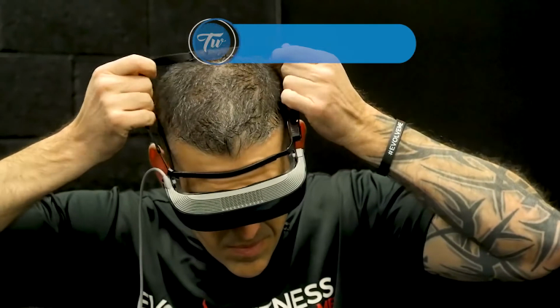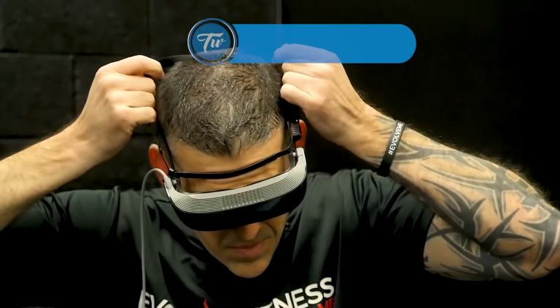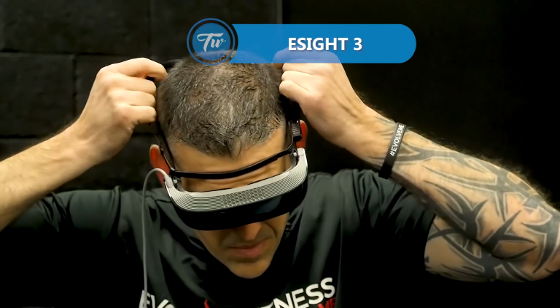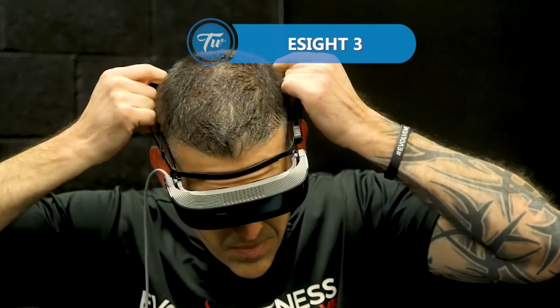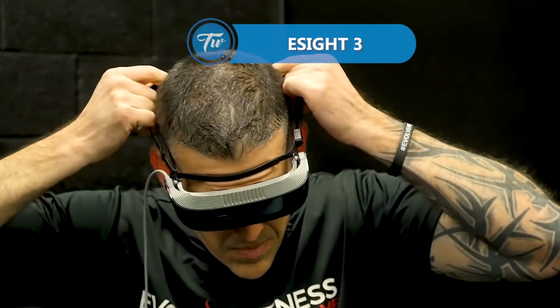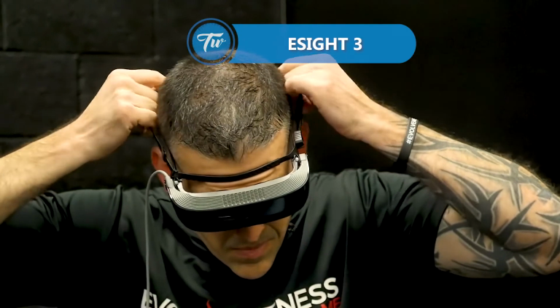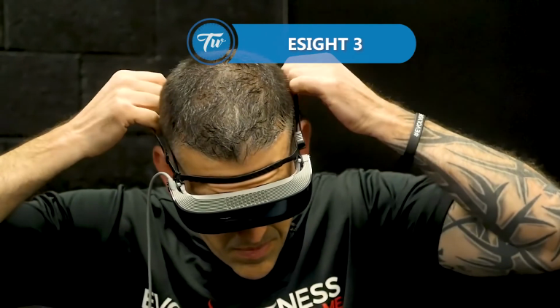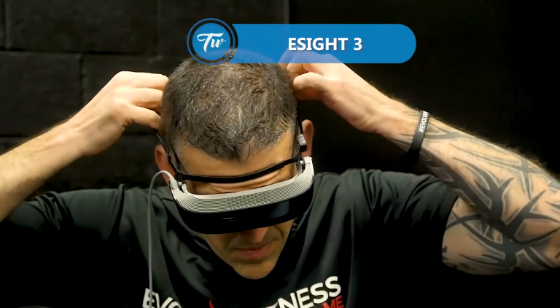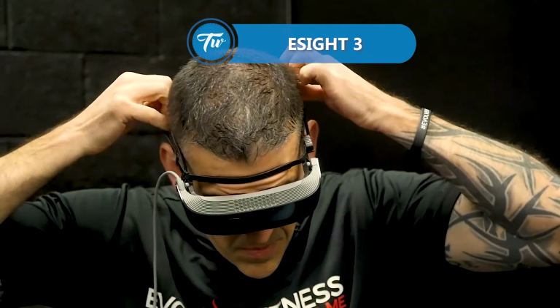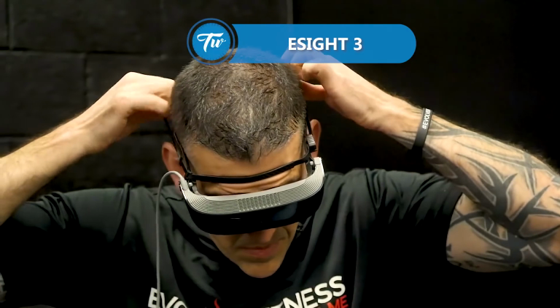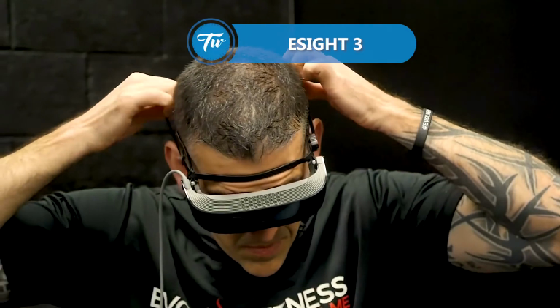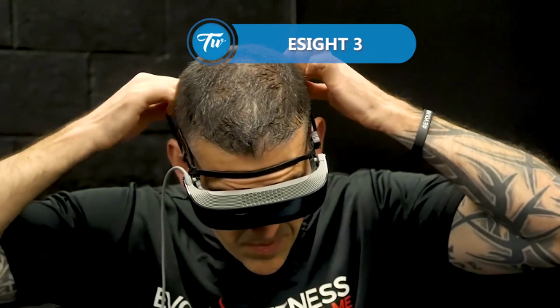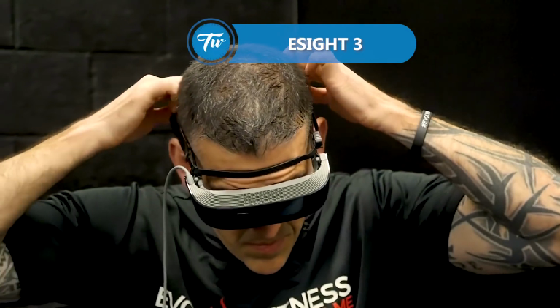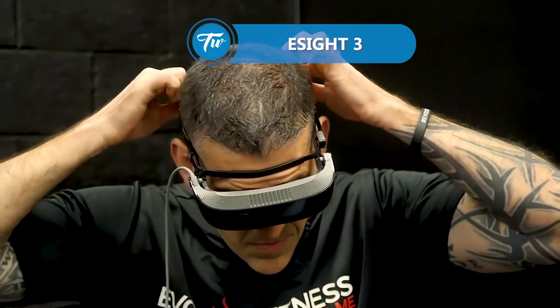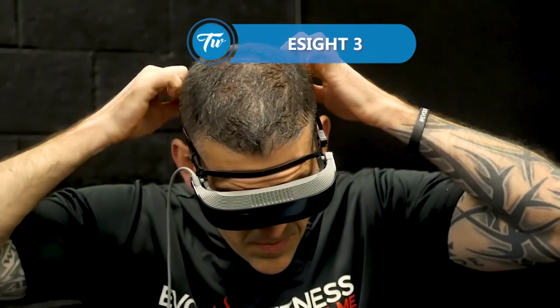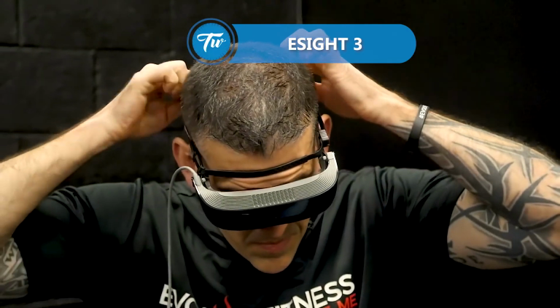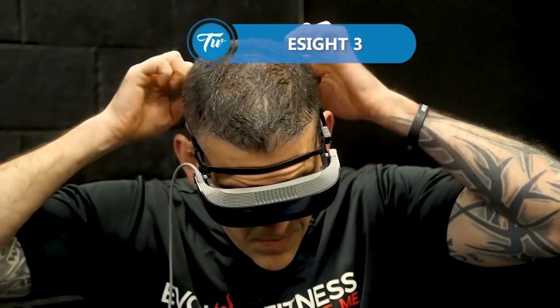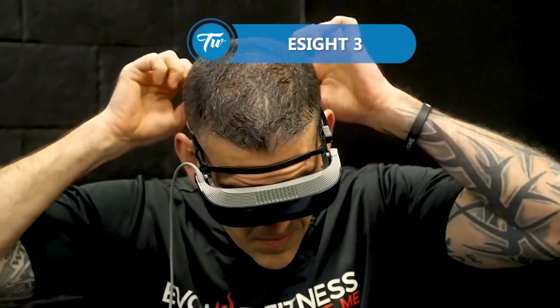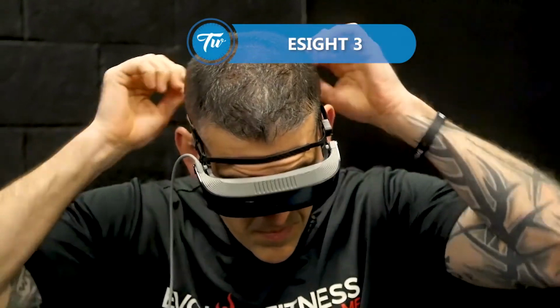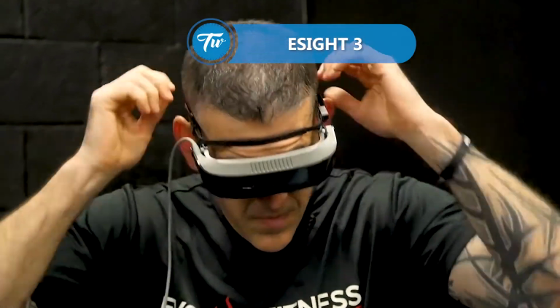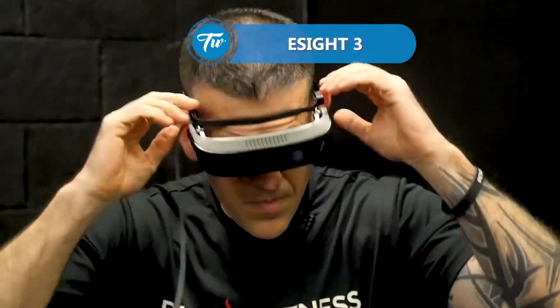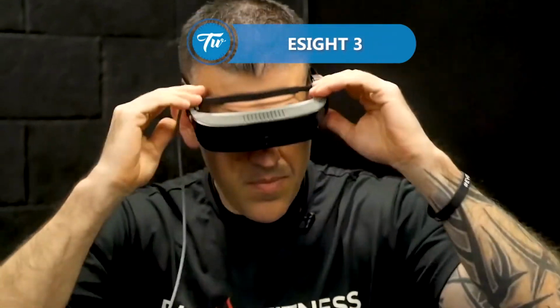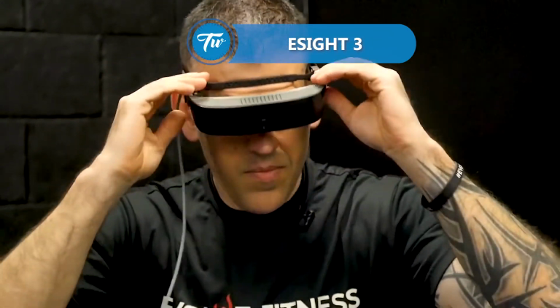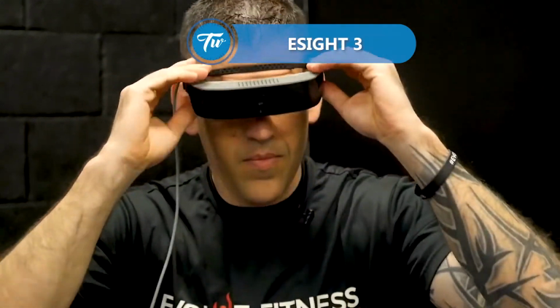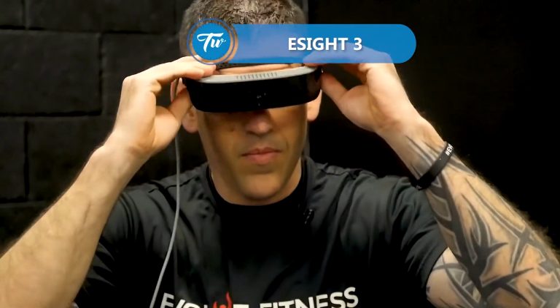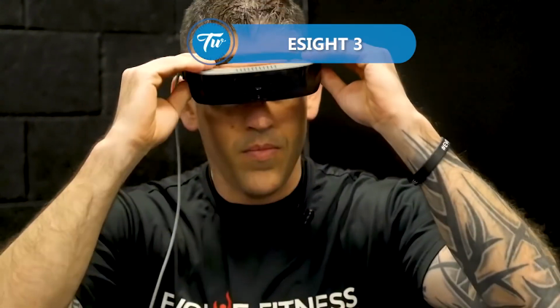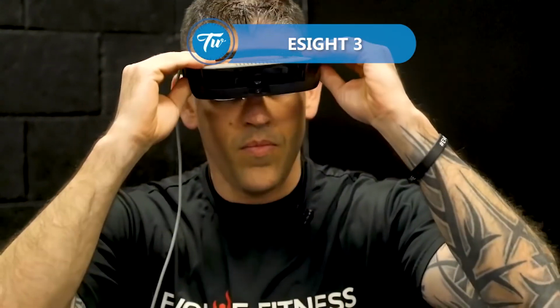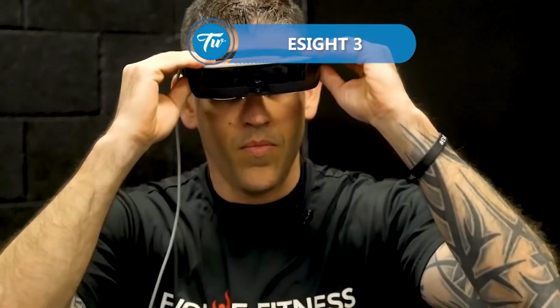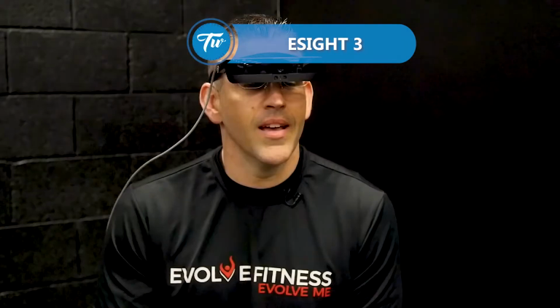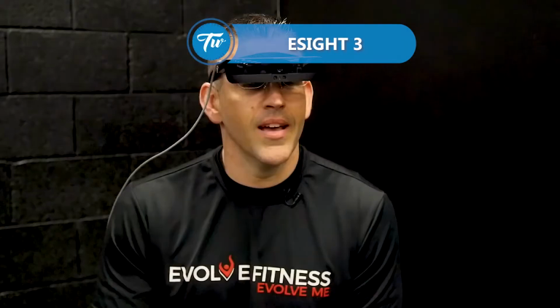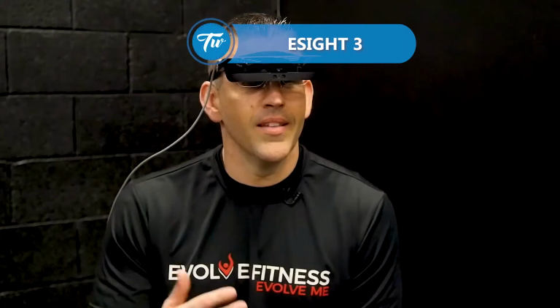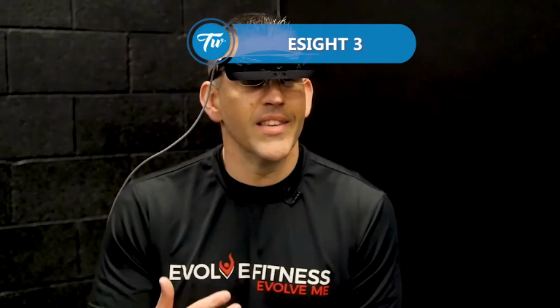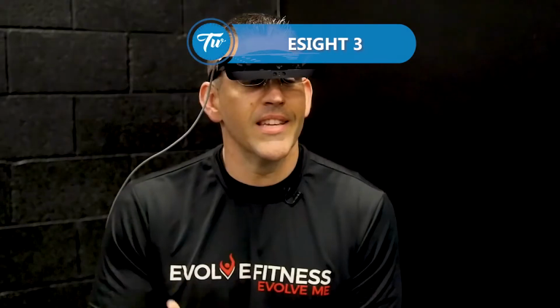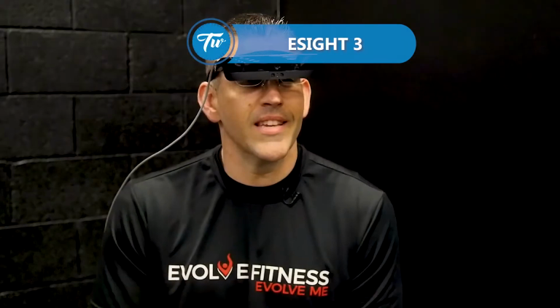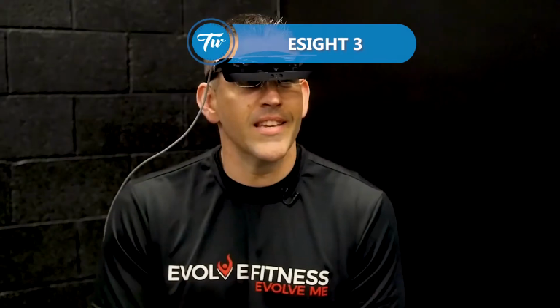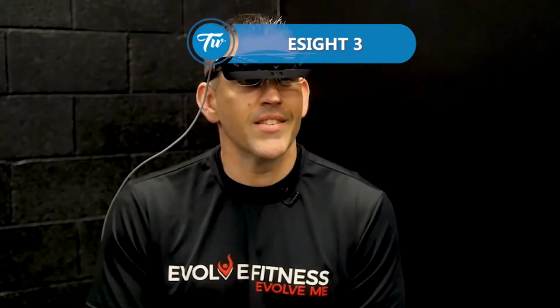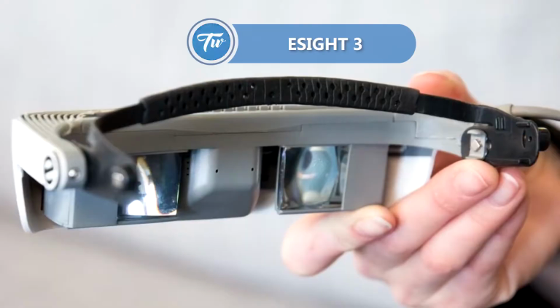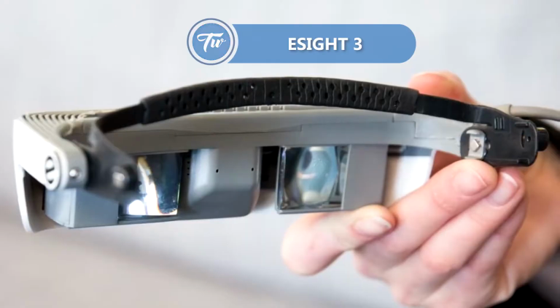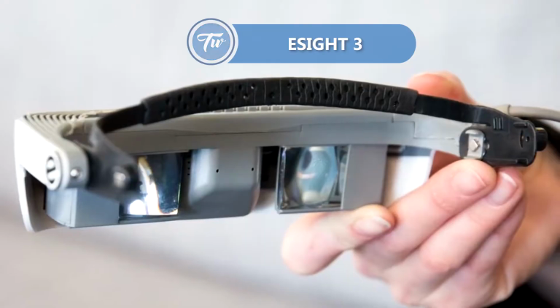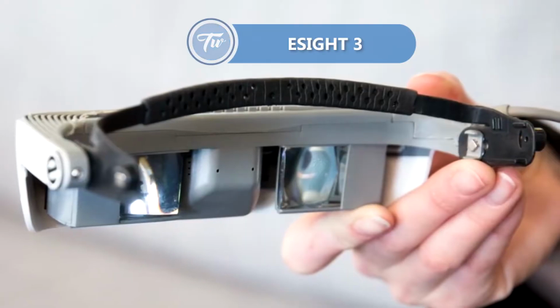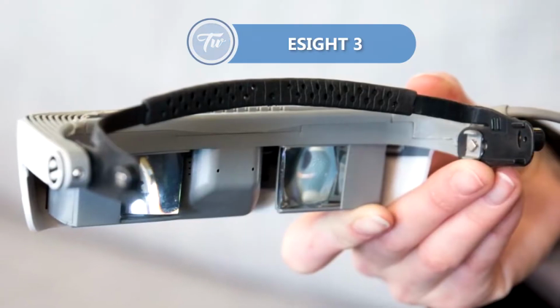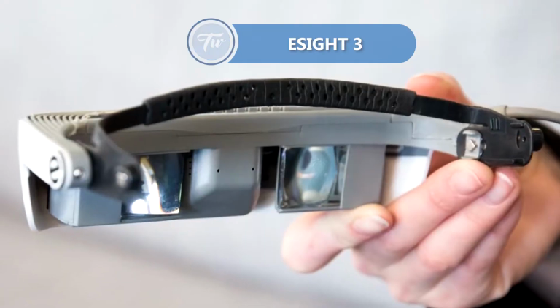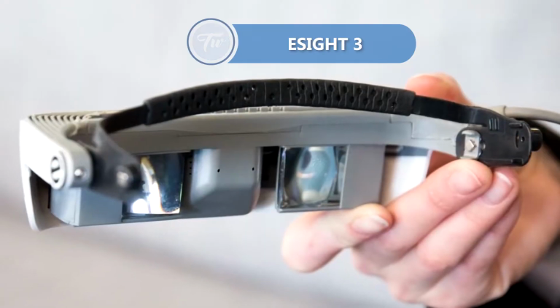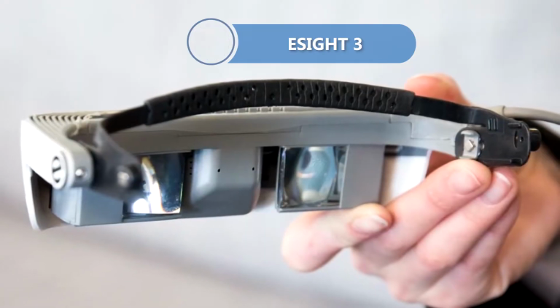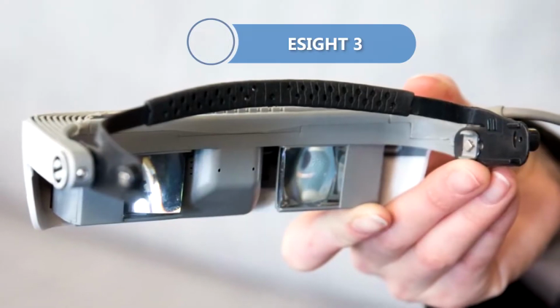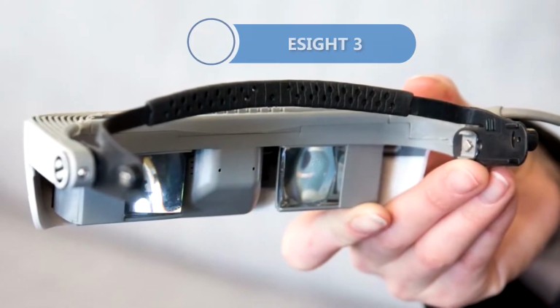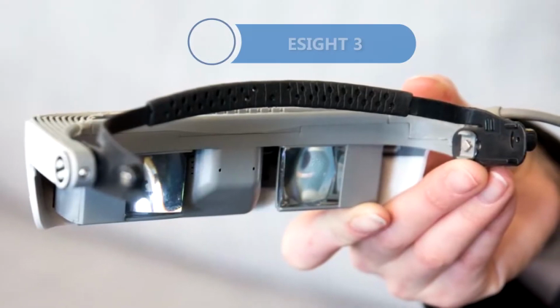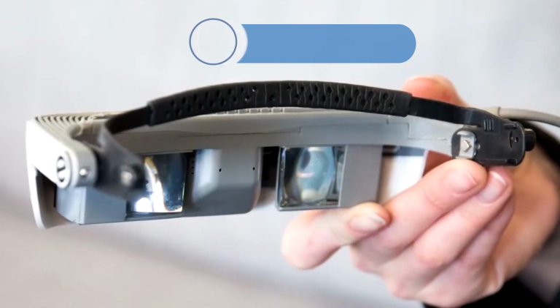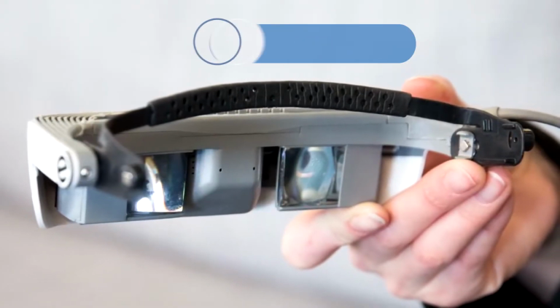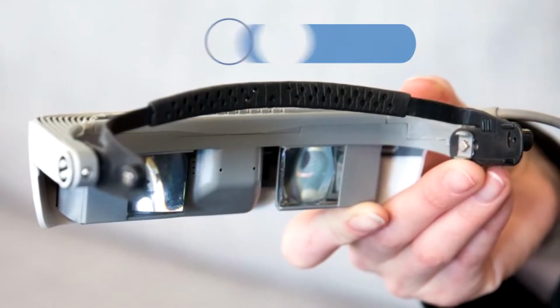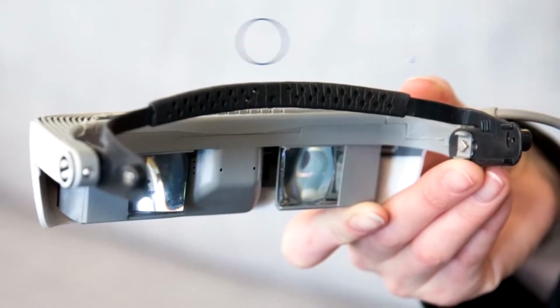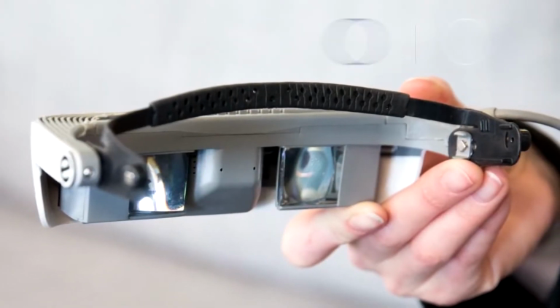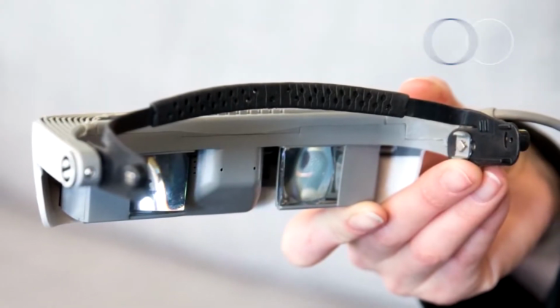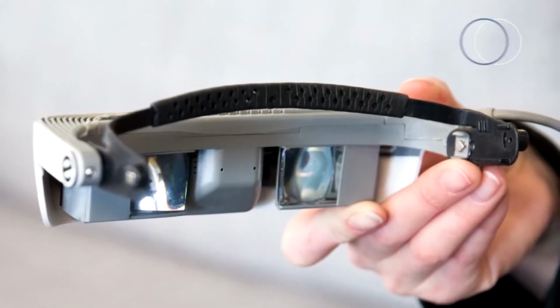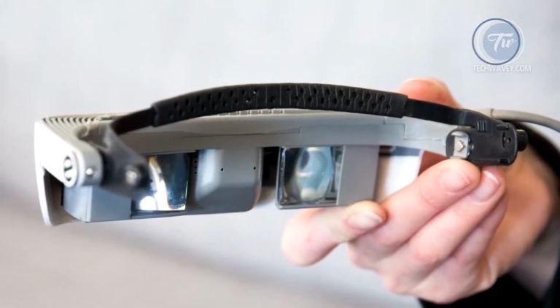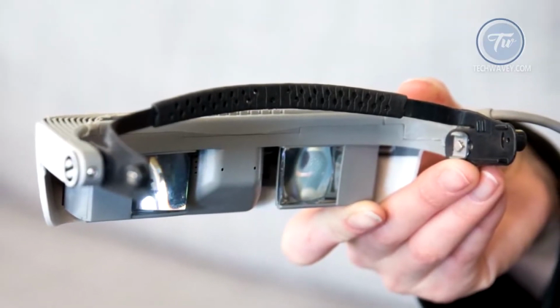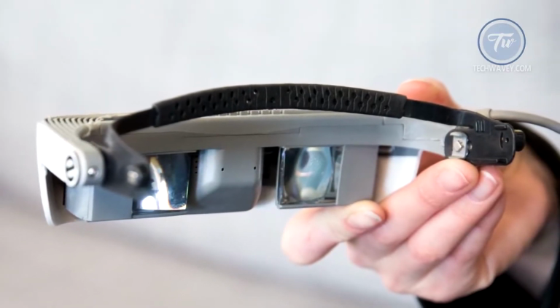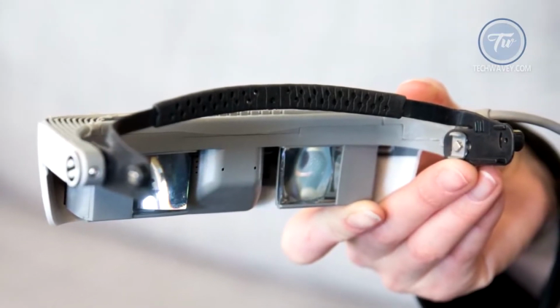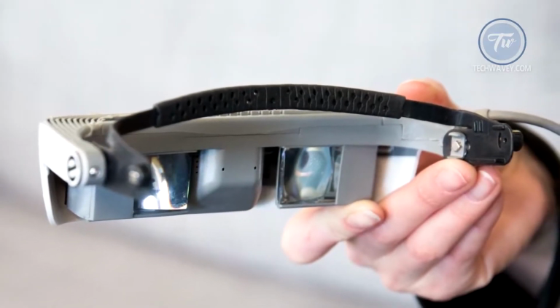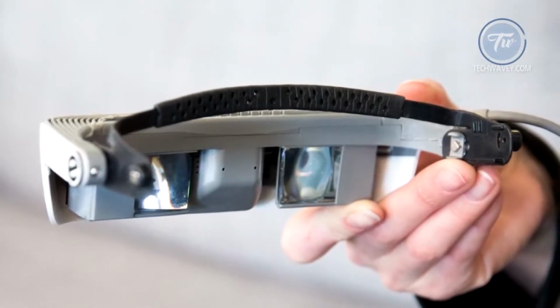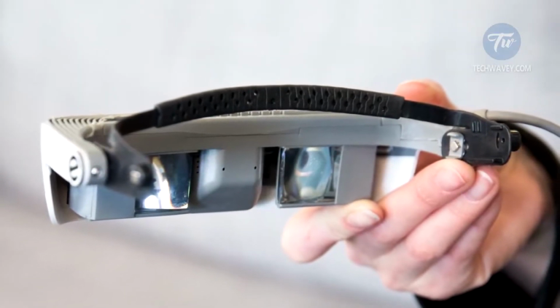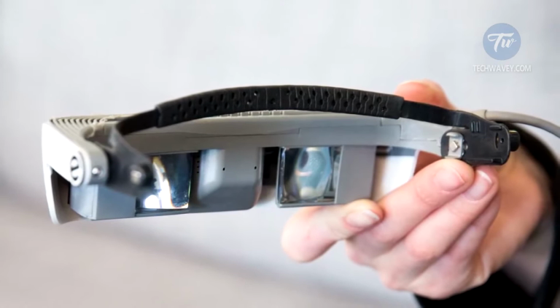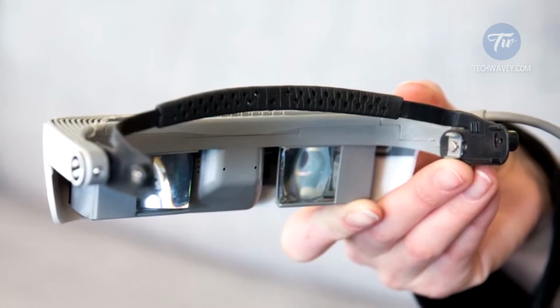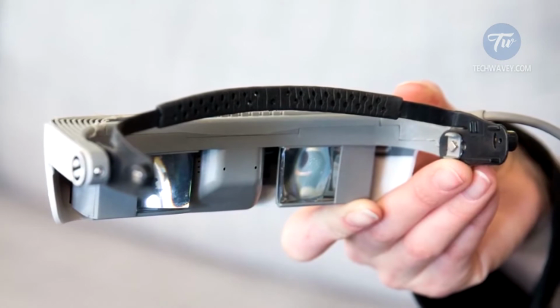eSight 3 has unveiled a smart device for the visually impaired.